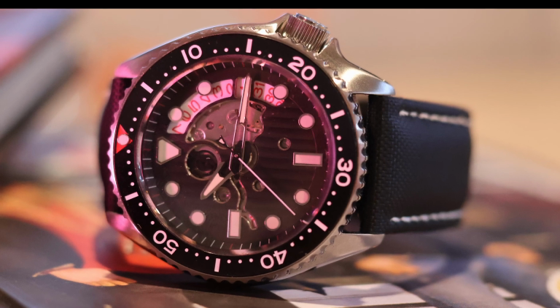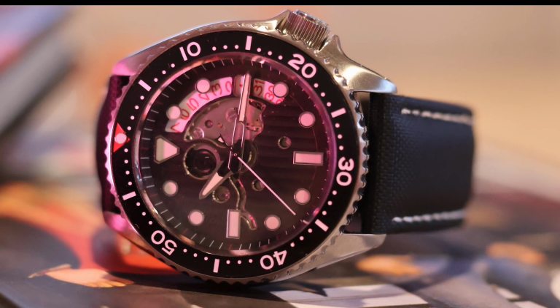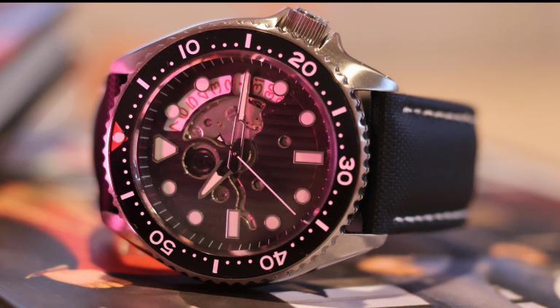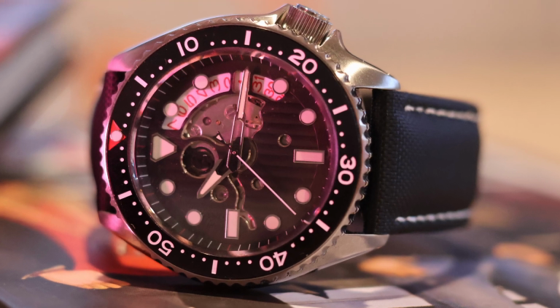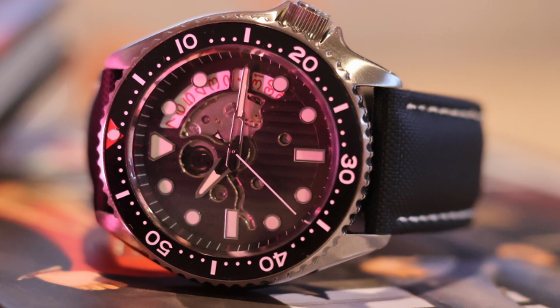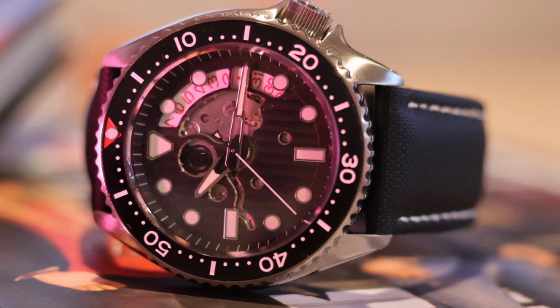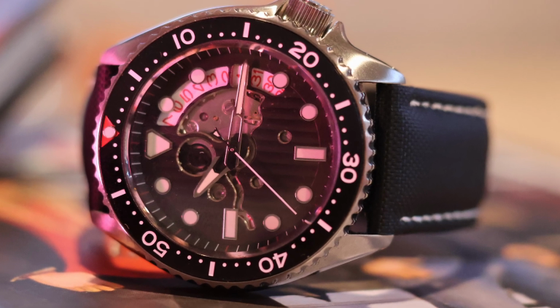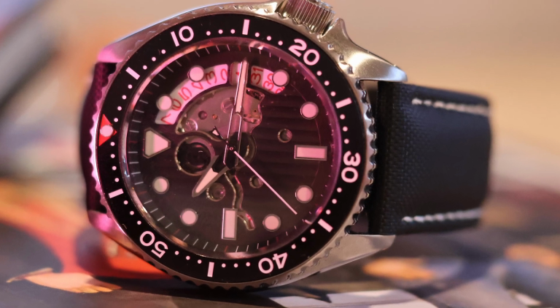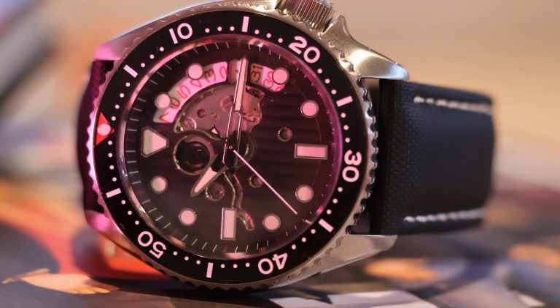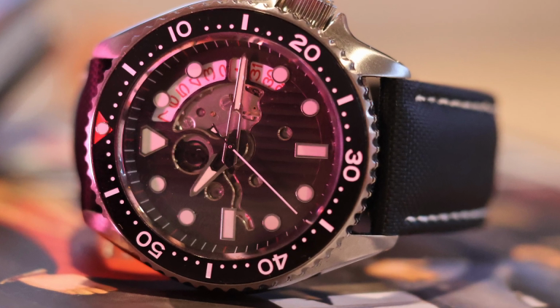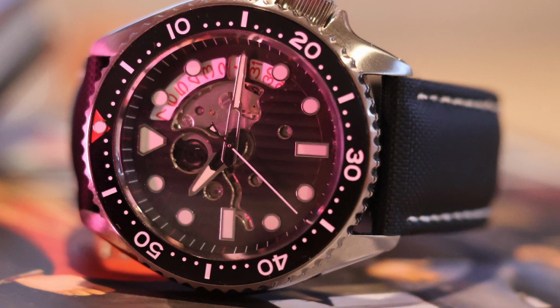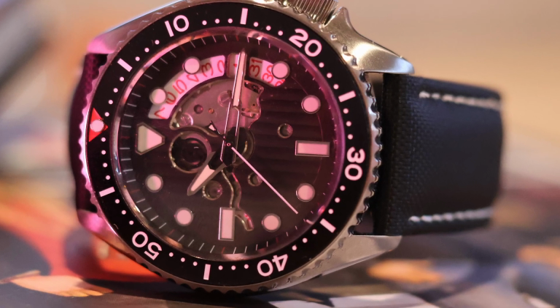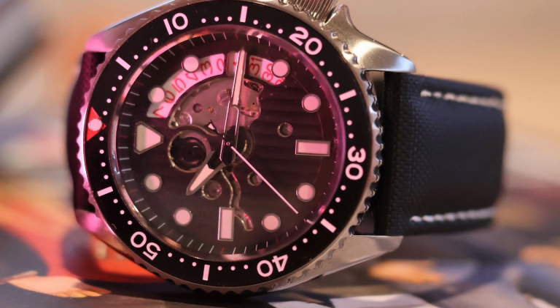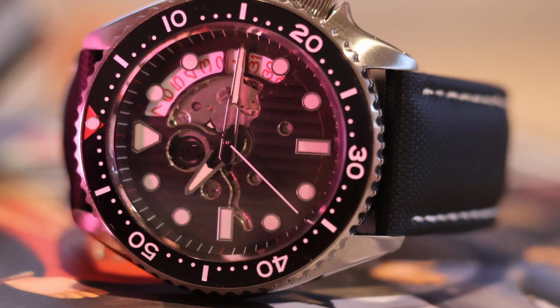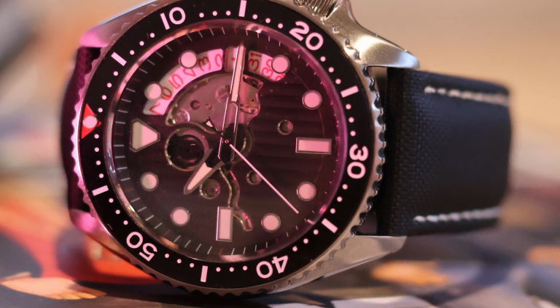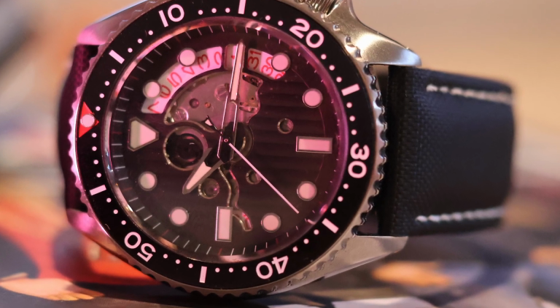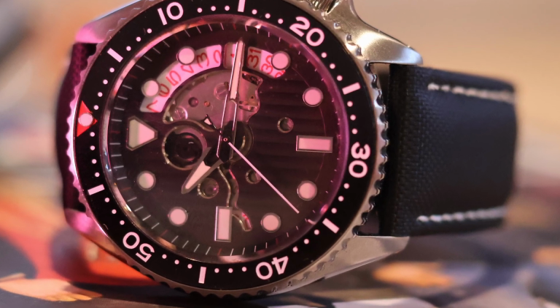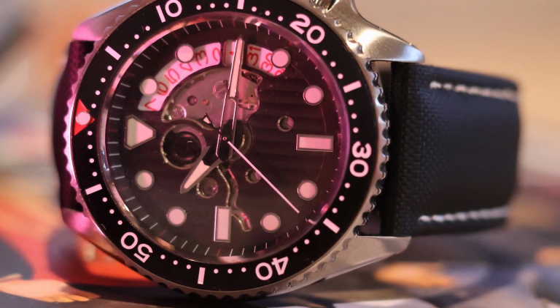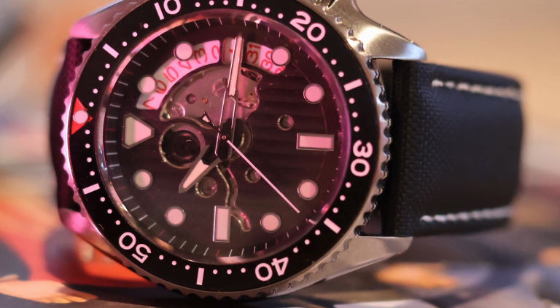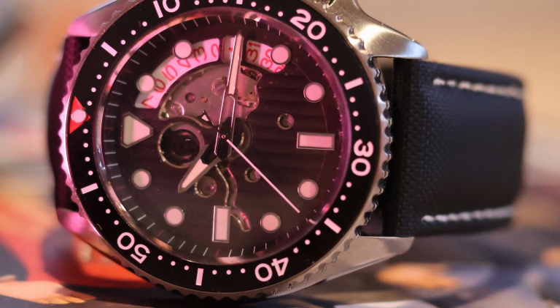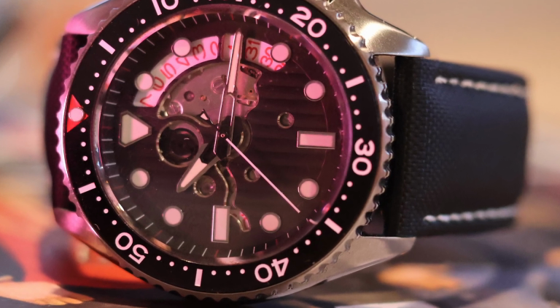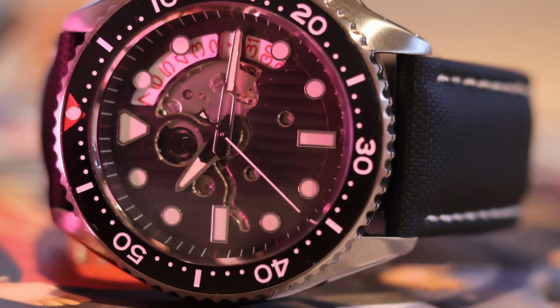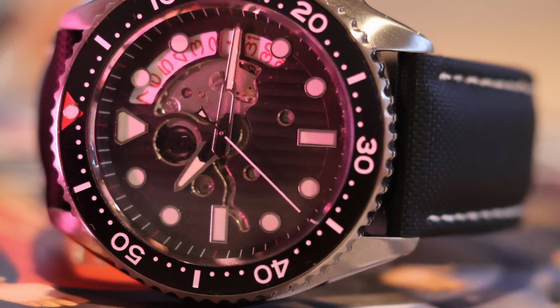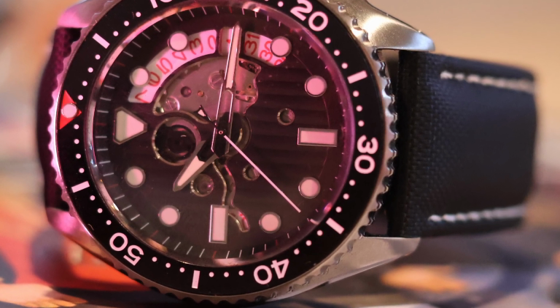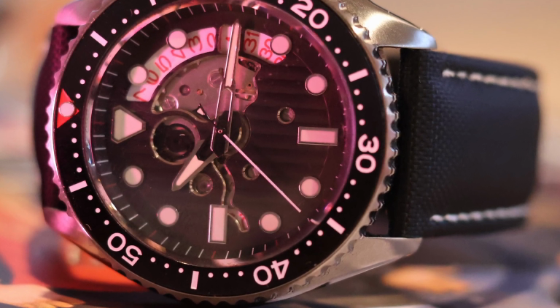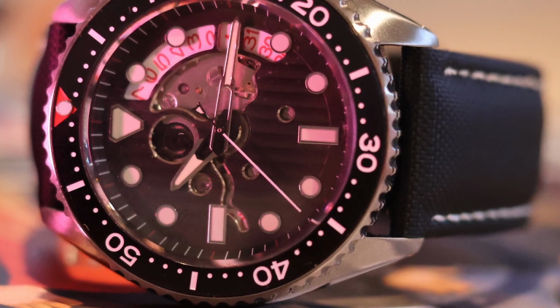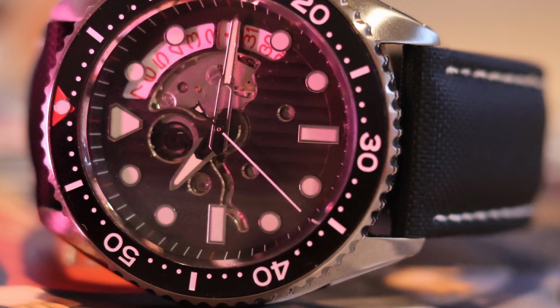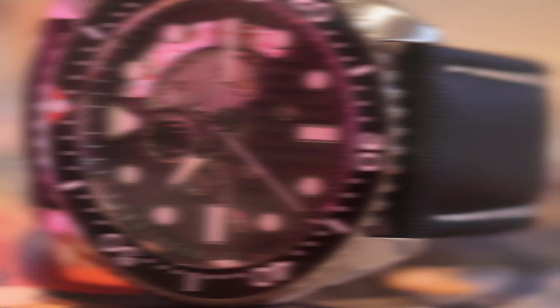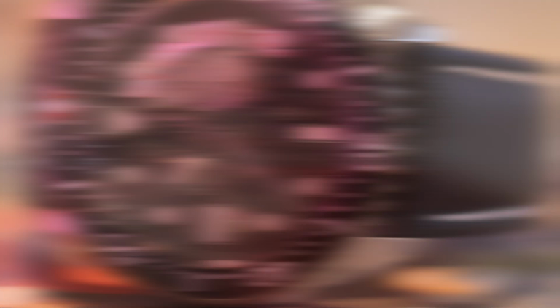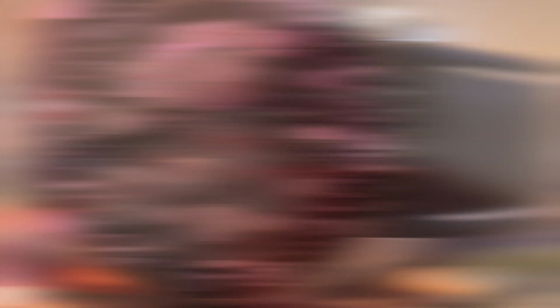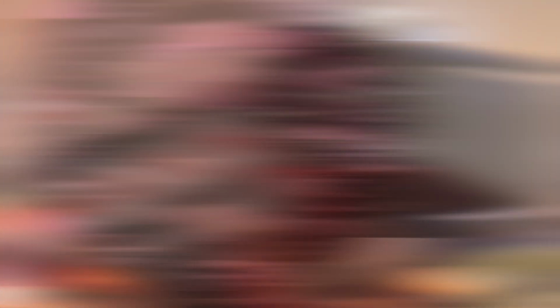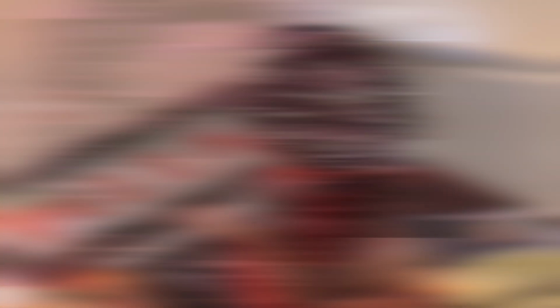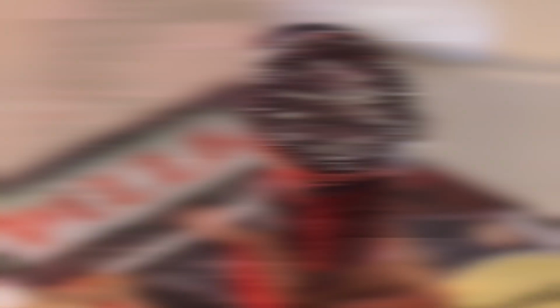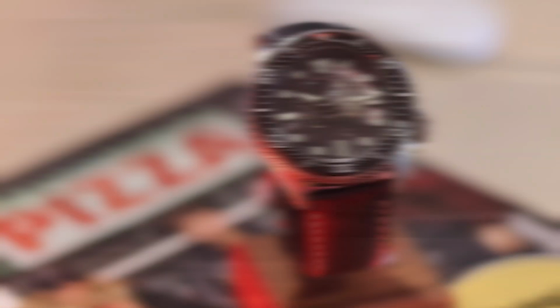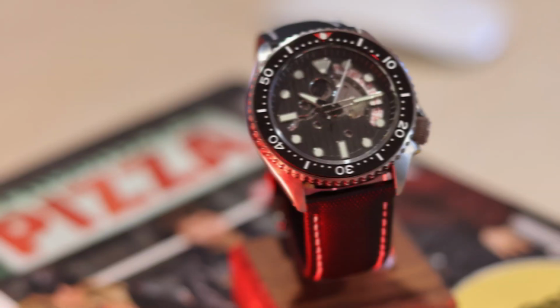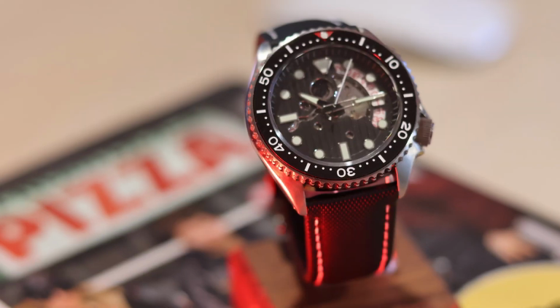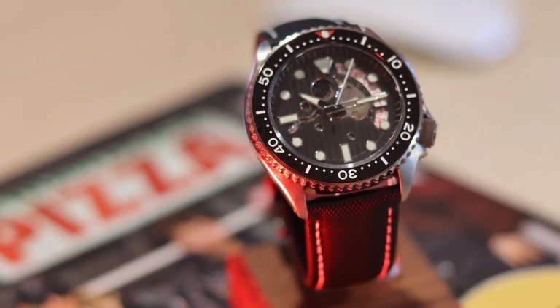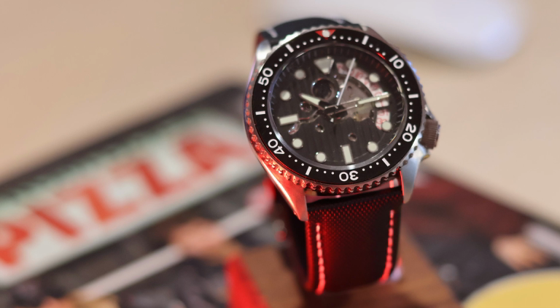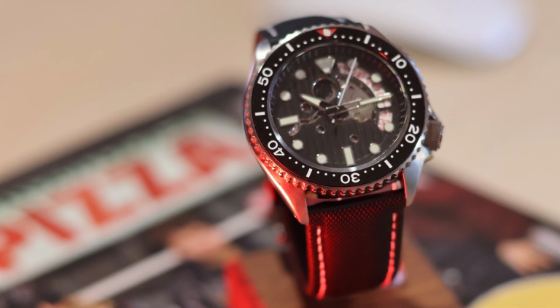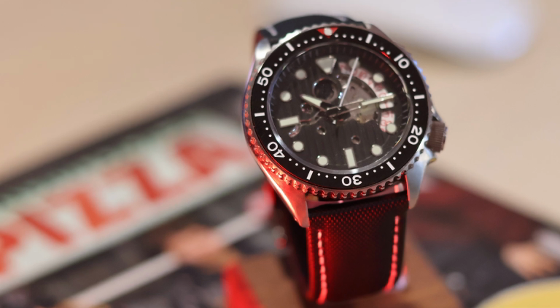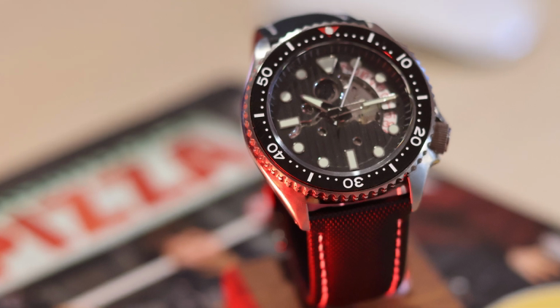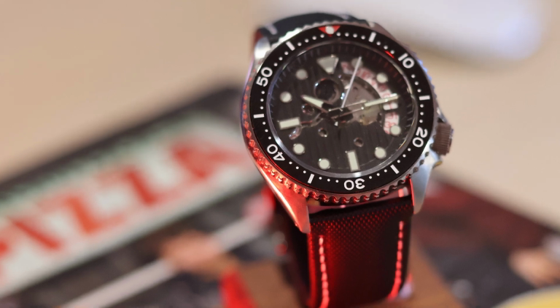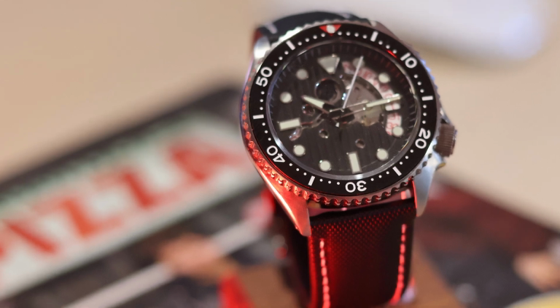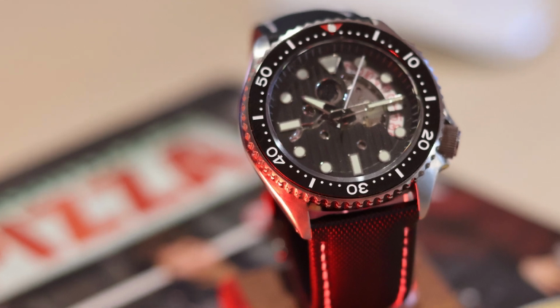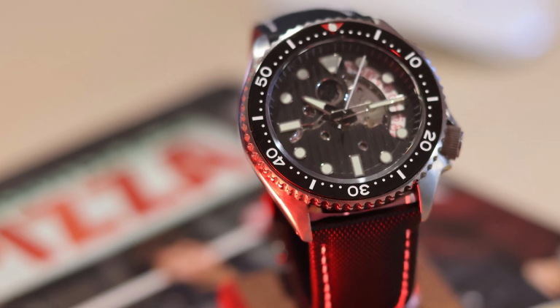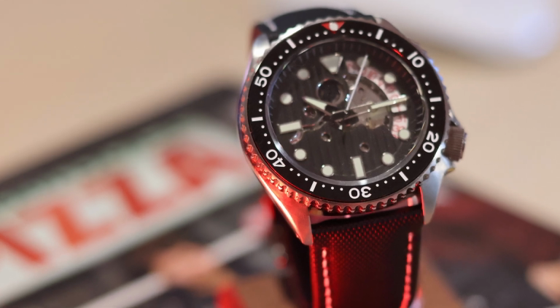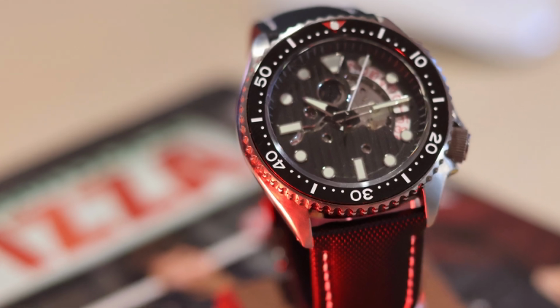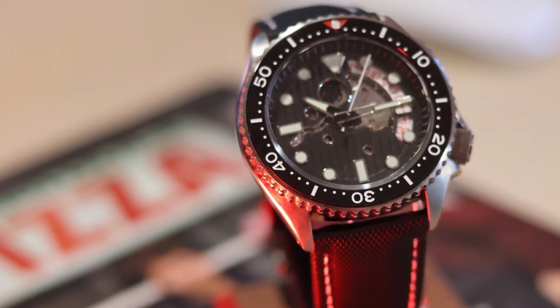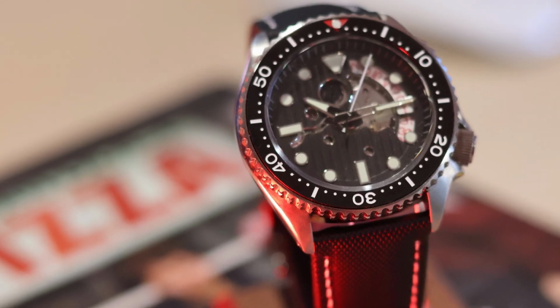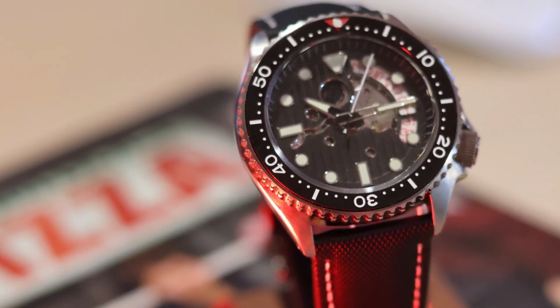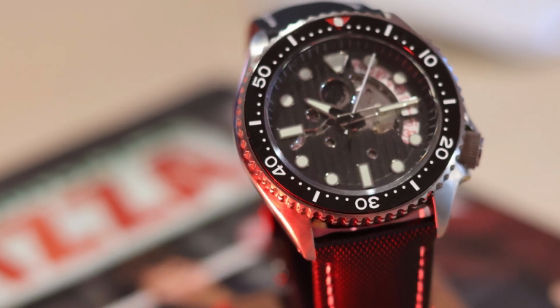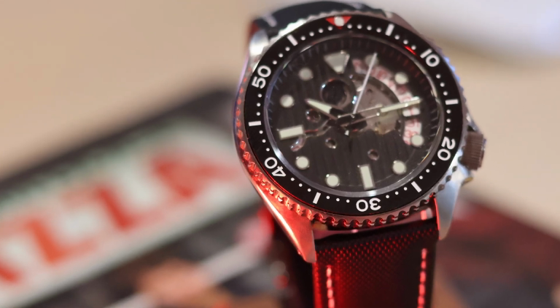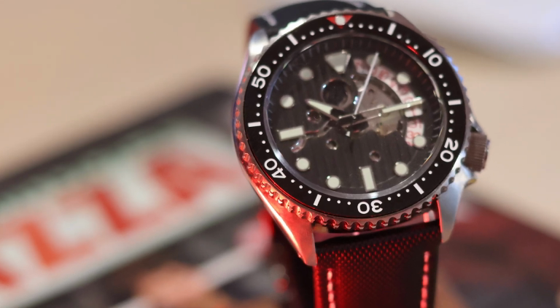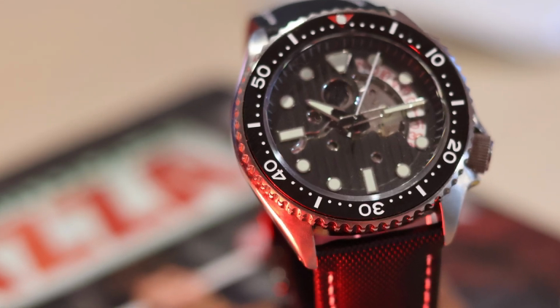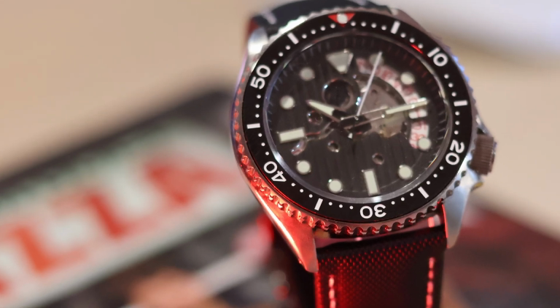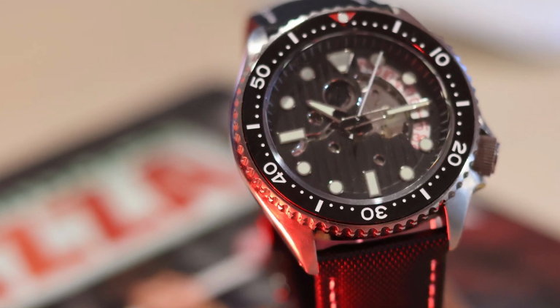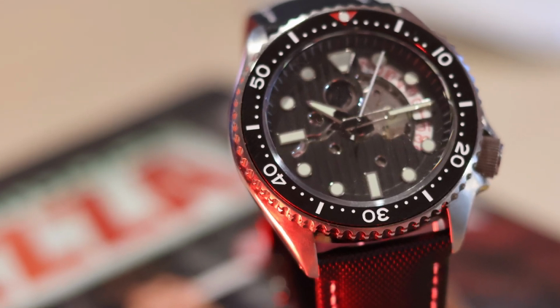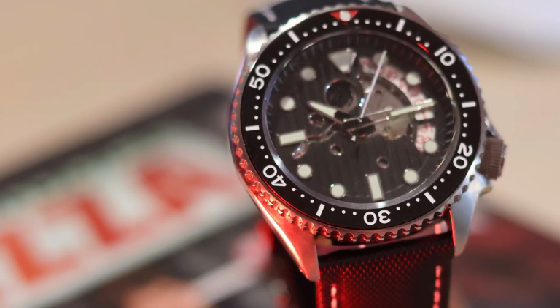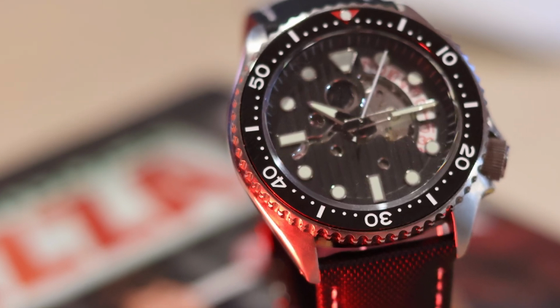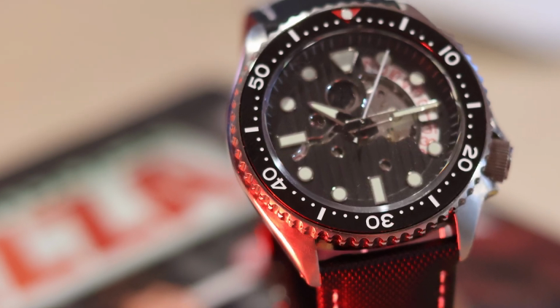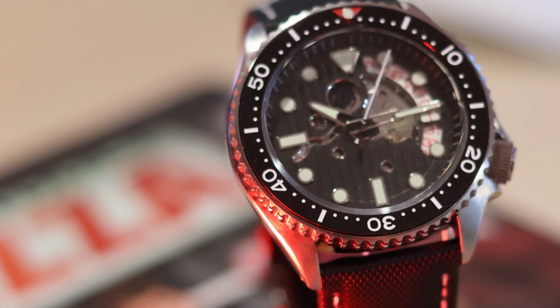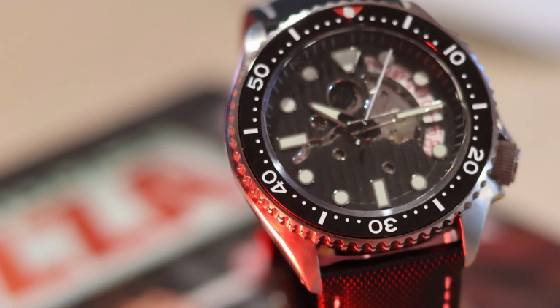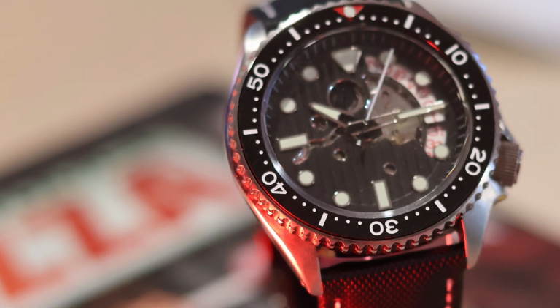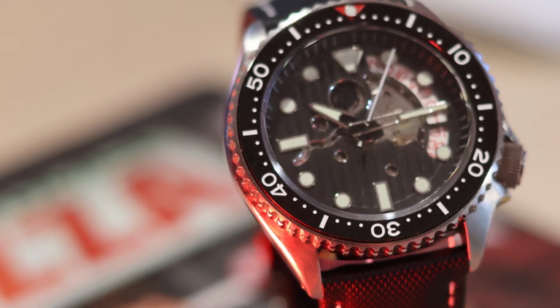G'day! Welcome back to Mods and Movements. Today we're going to be building a skeleton diver watch with parts sourced from AliExpress.